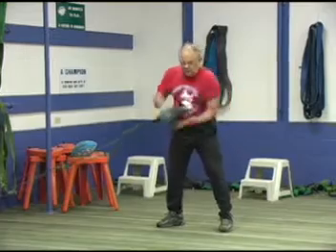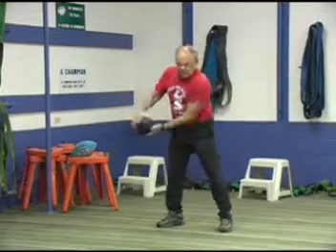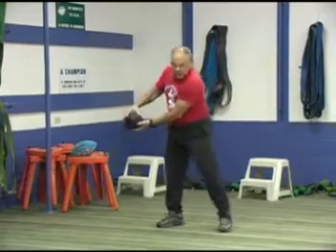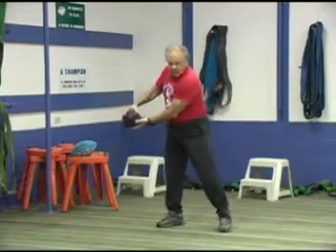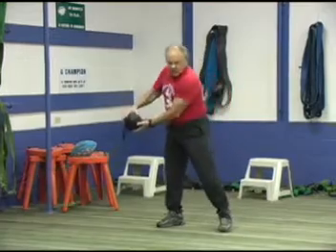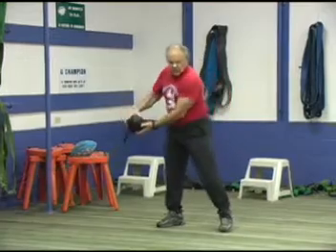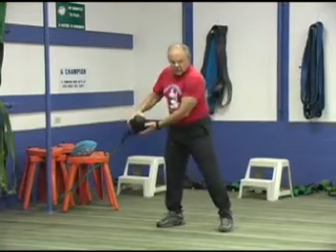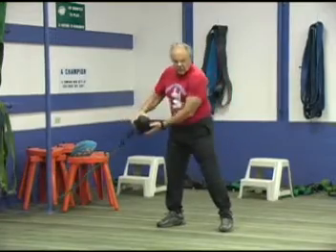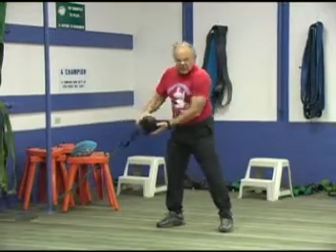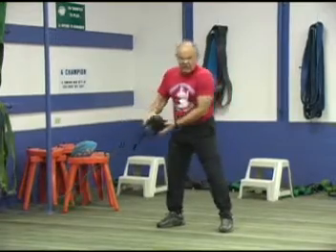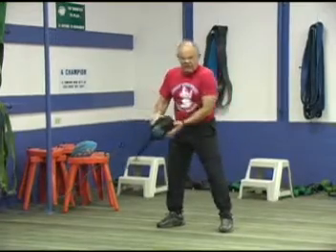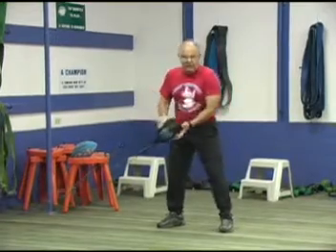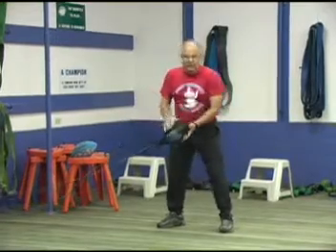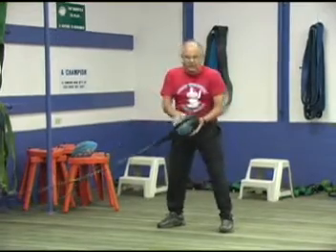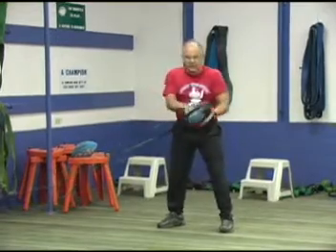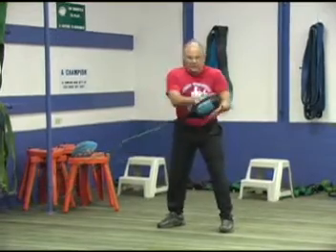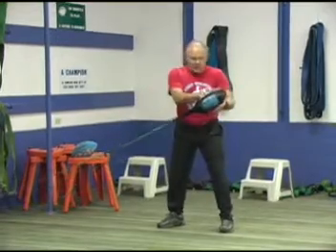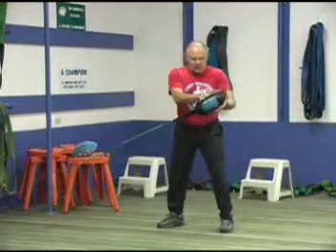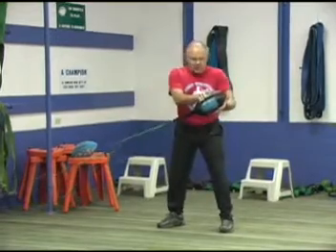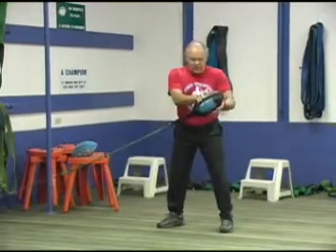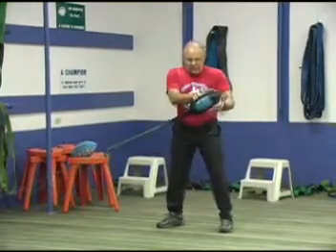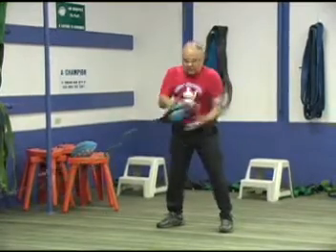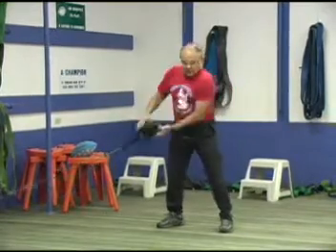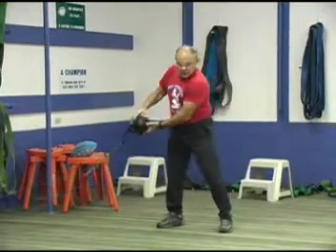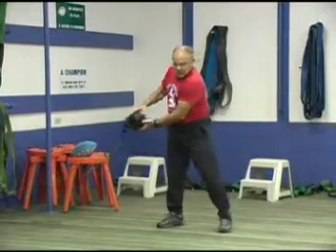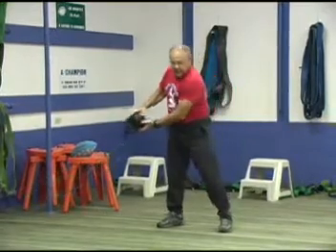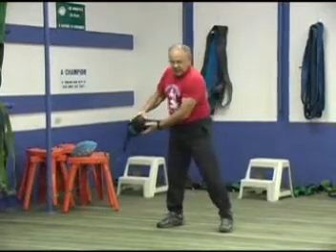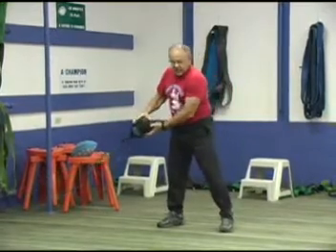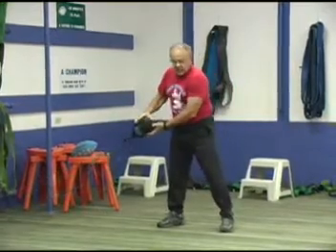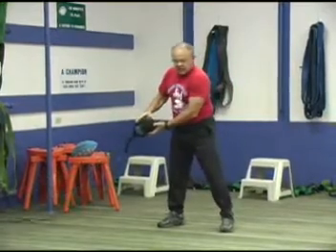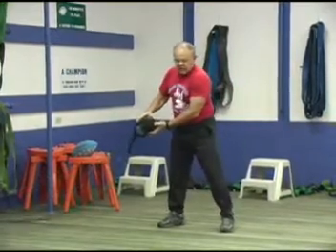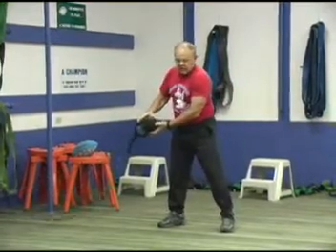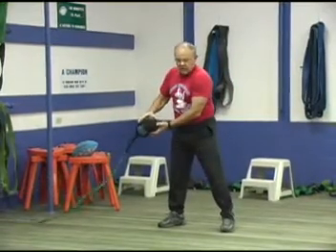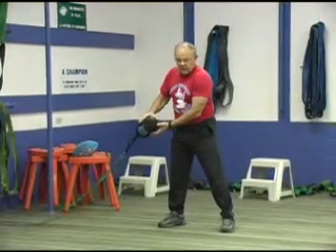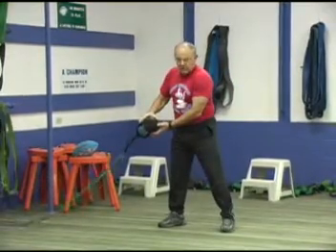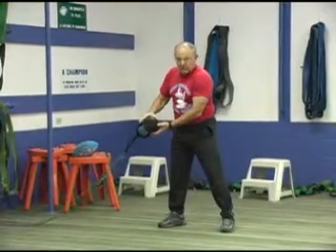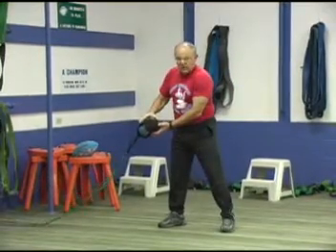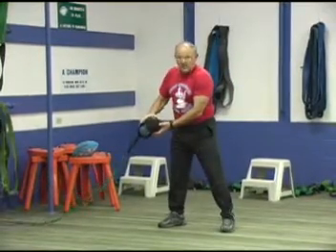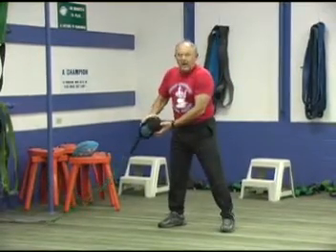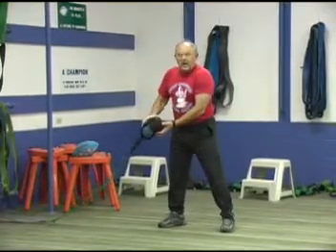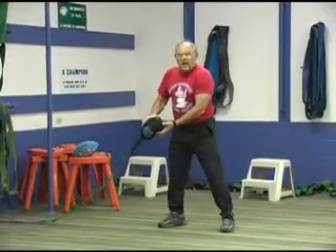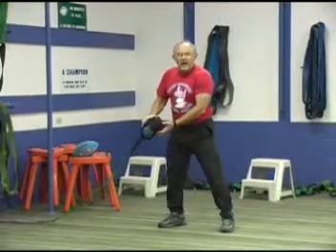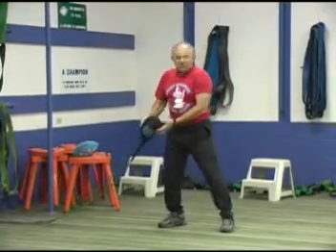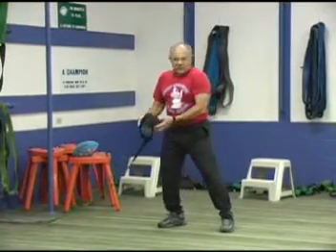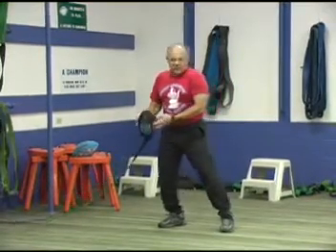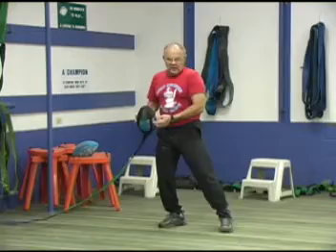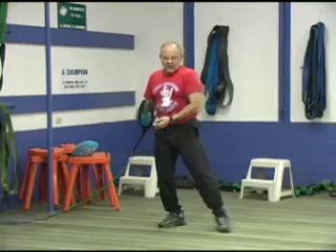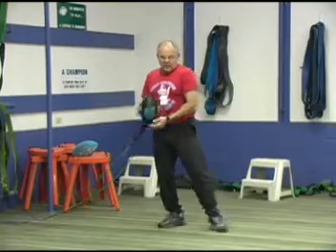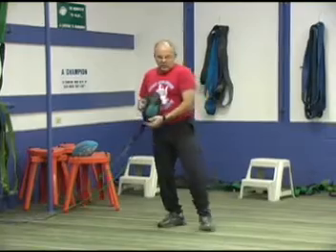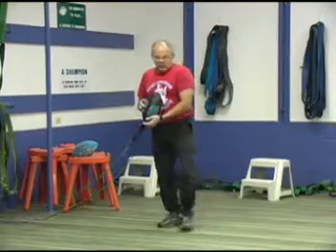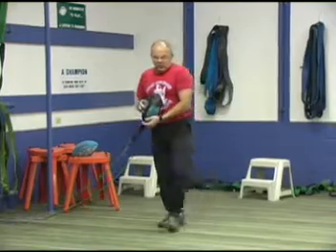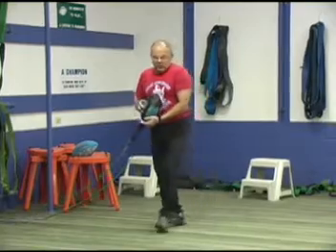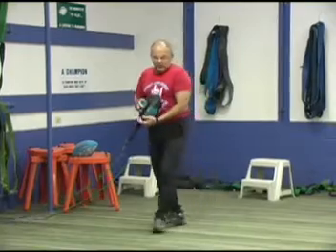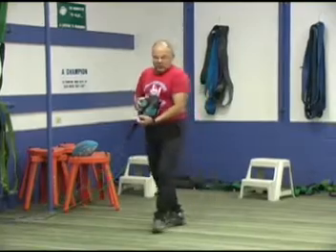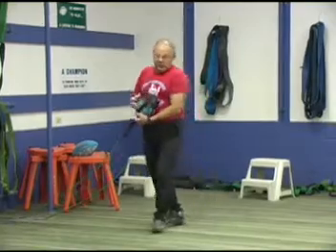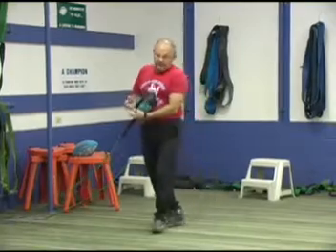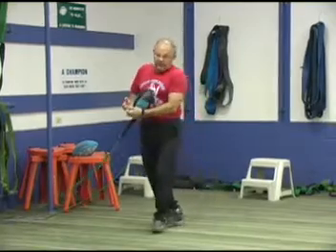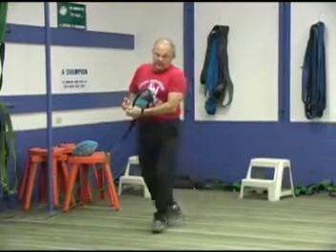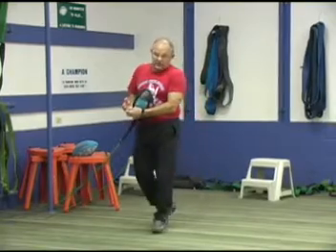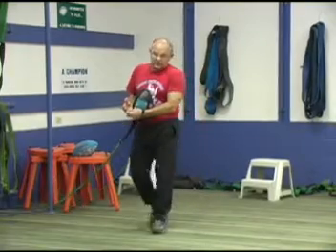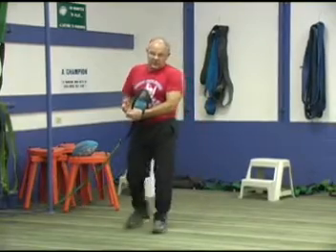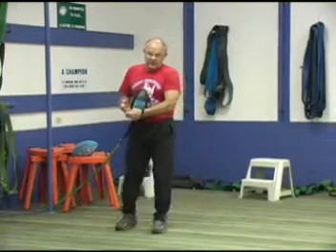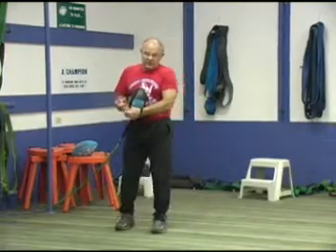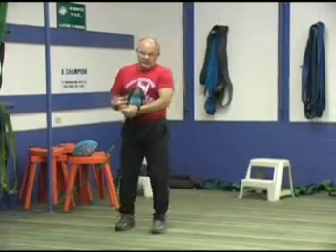Turn it loose and grab it, stretch it, and catch it. Outstanding drill for reflexes for hitting.